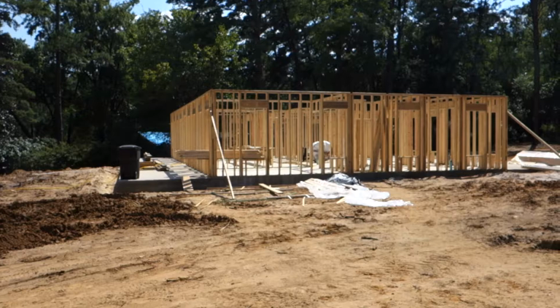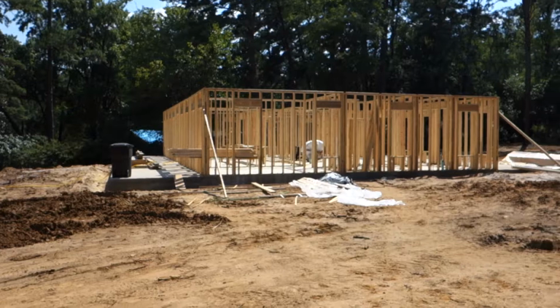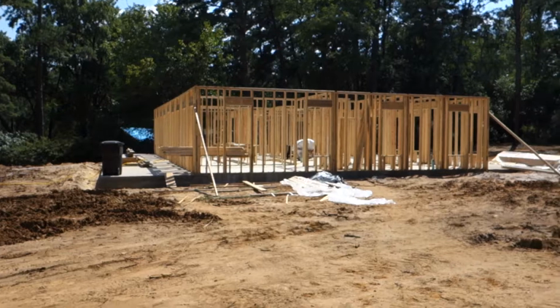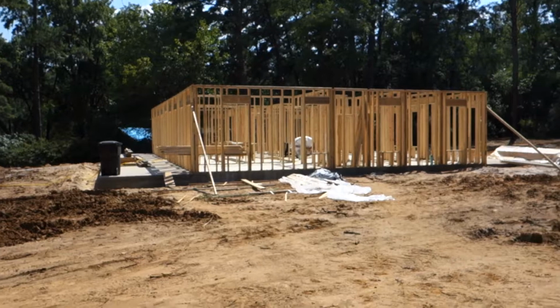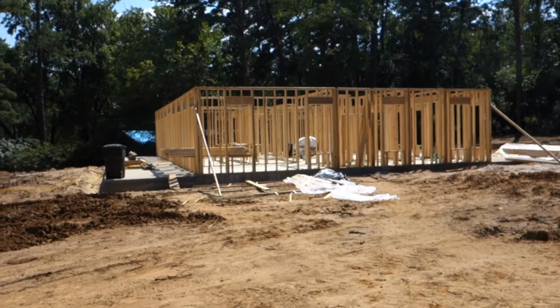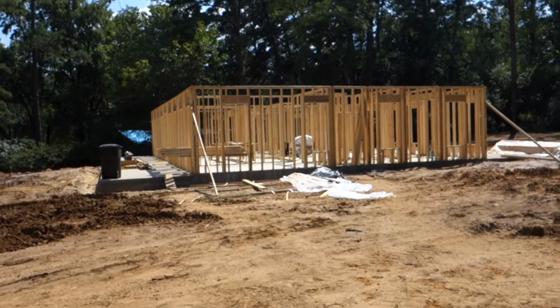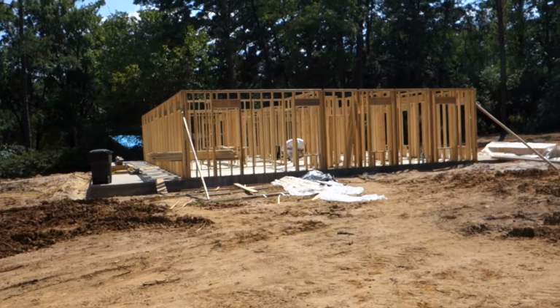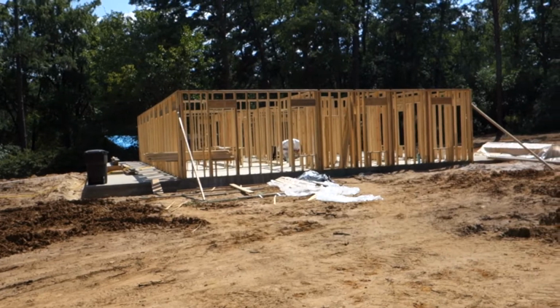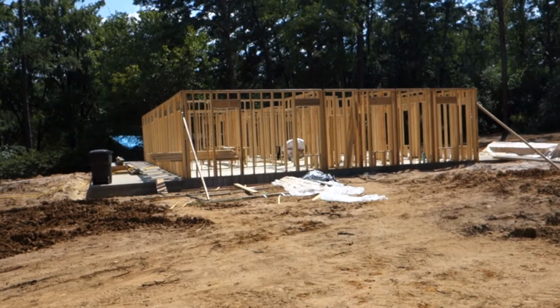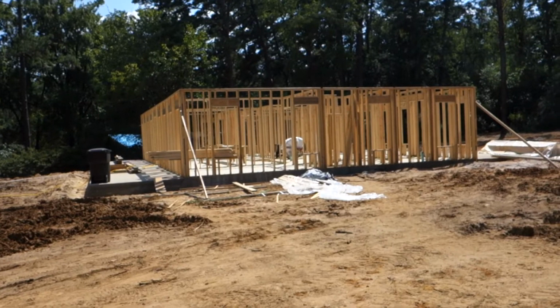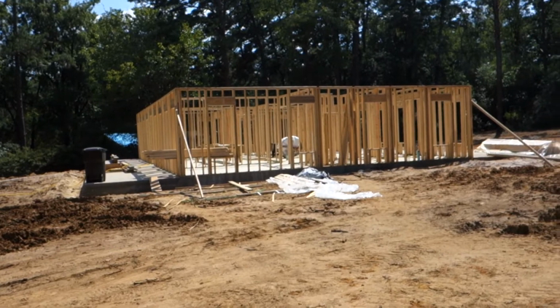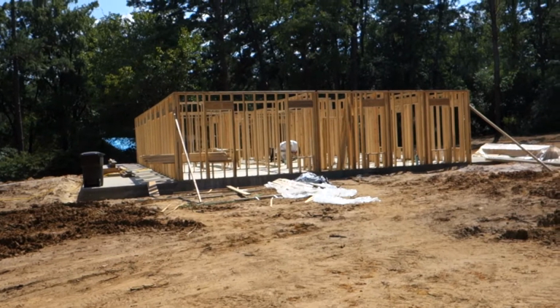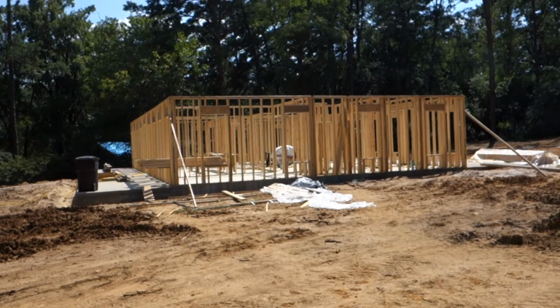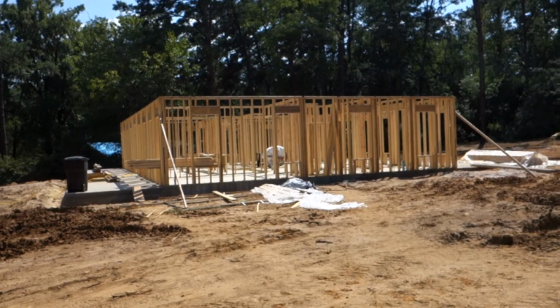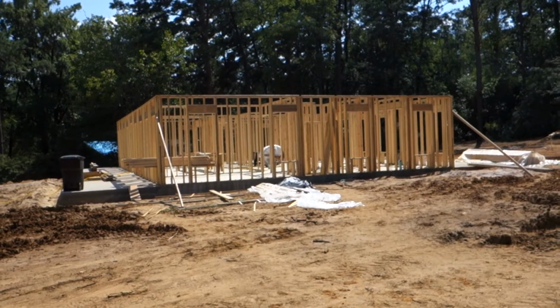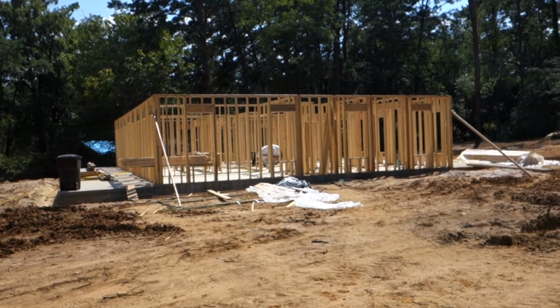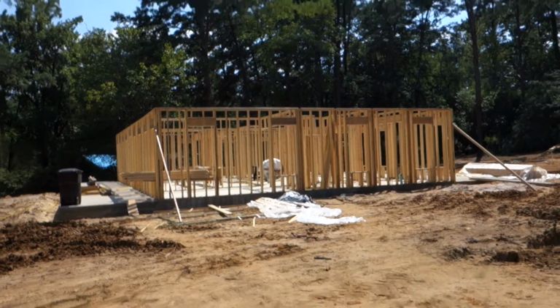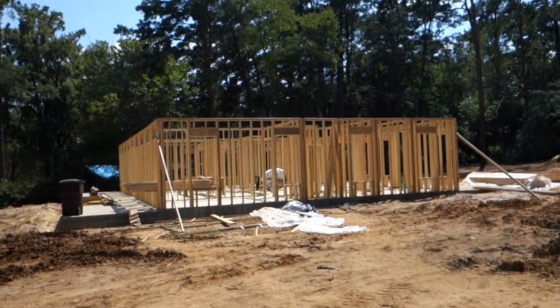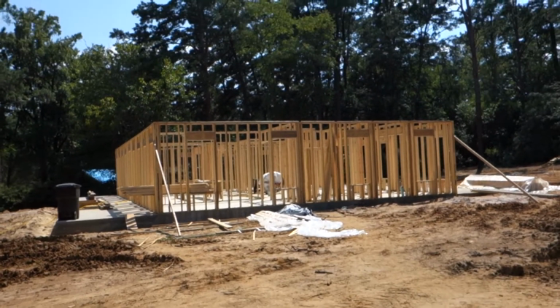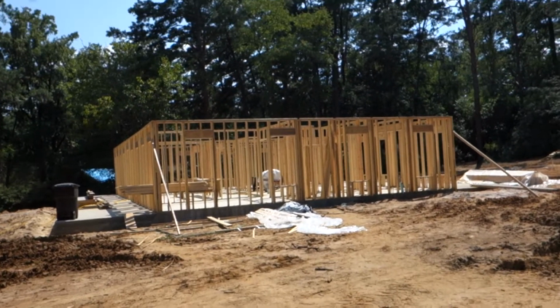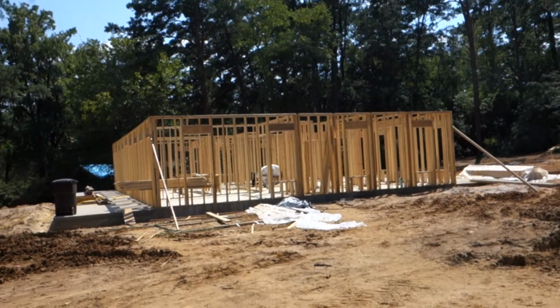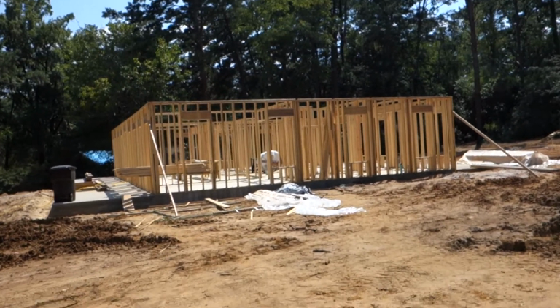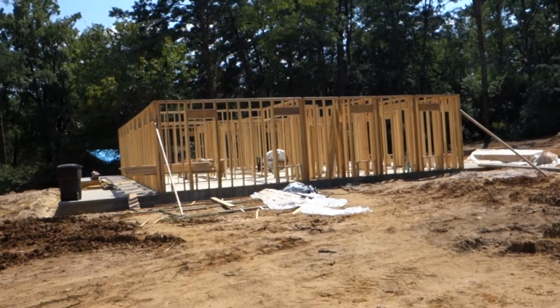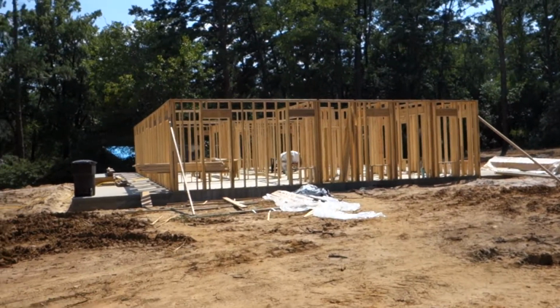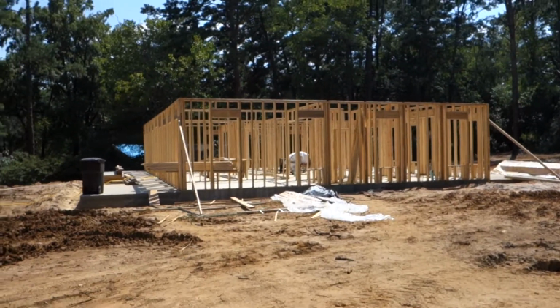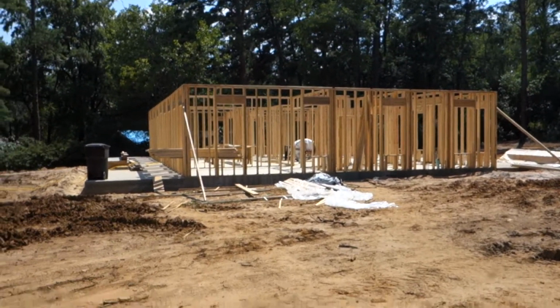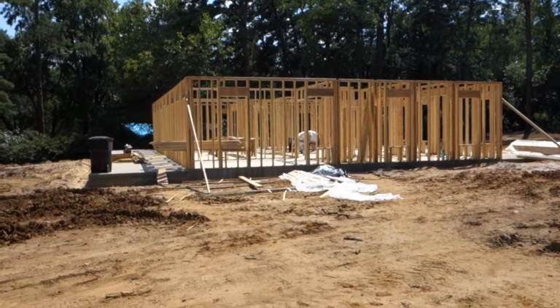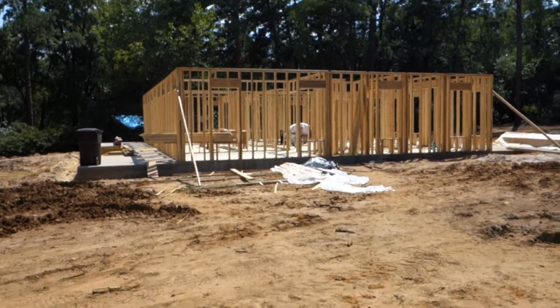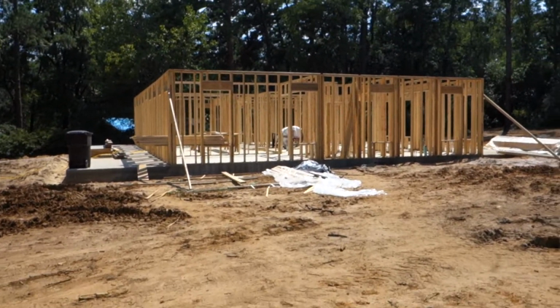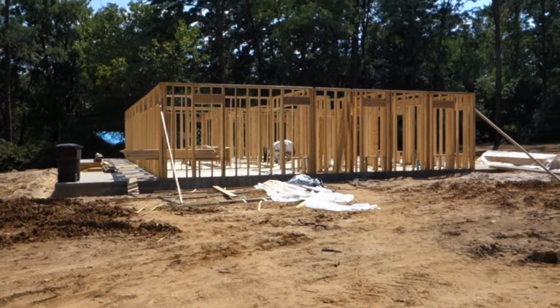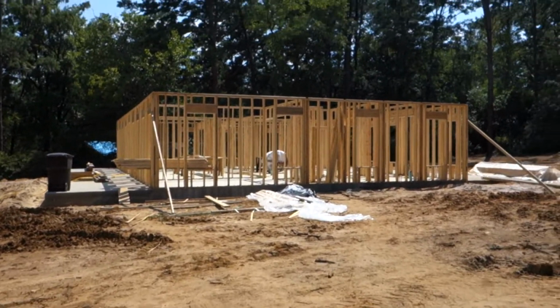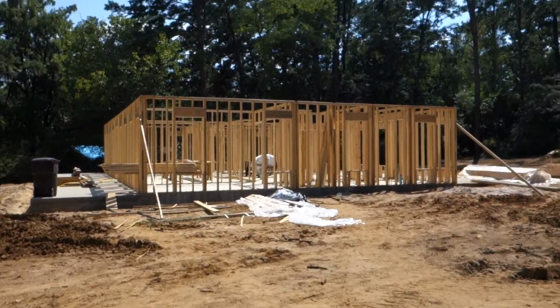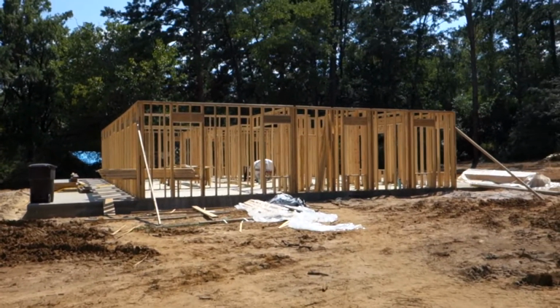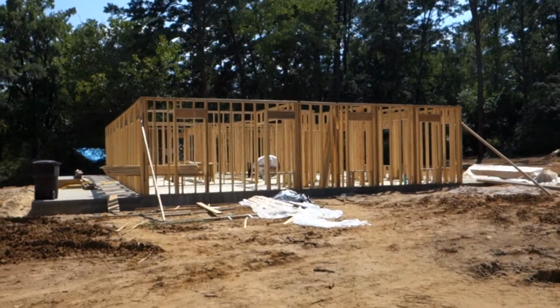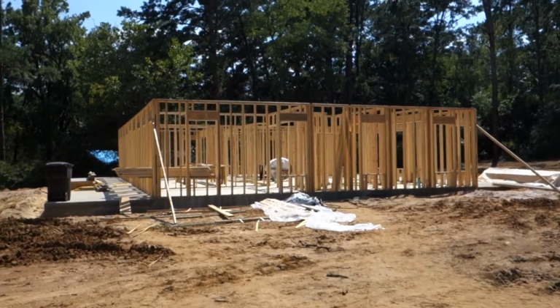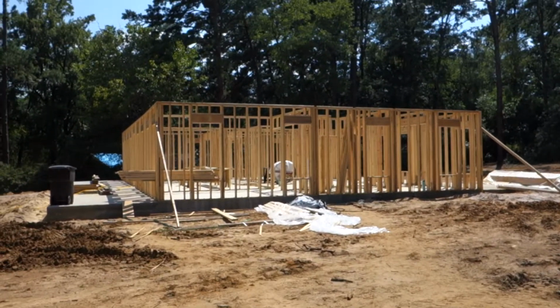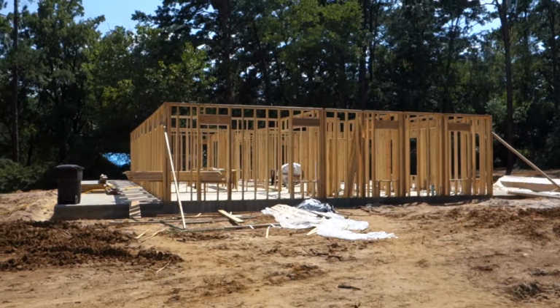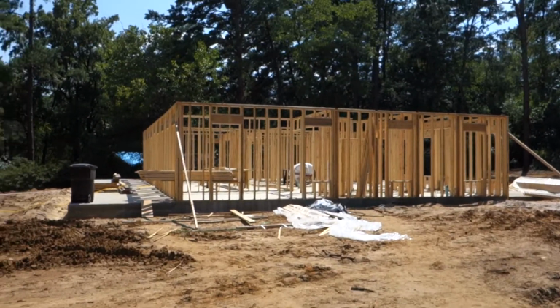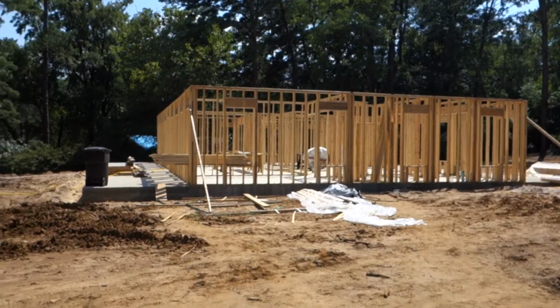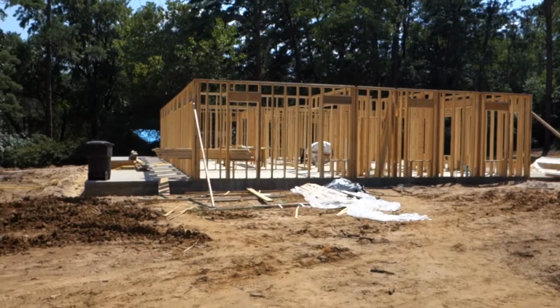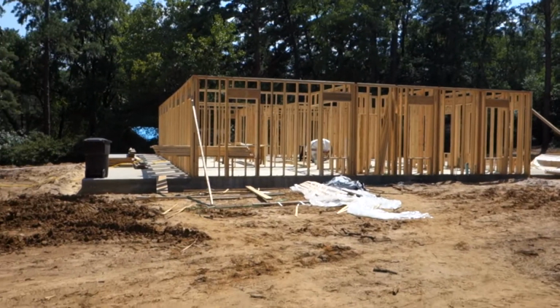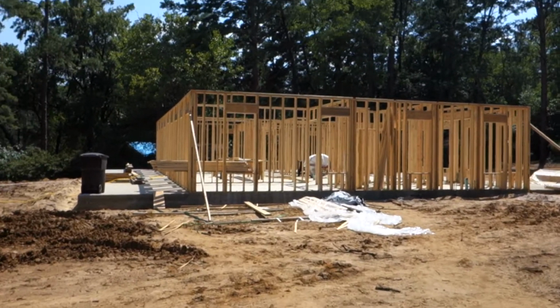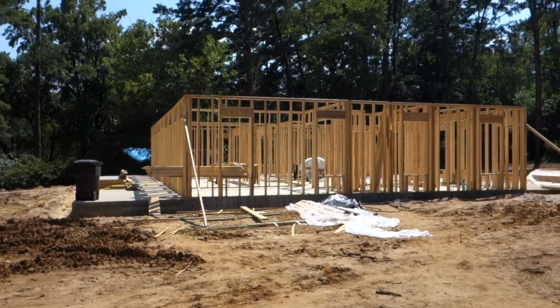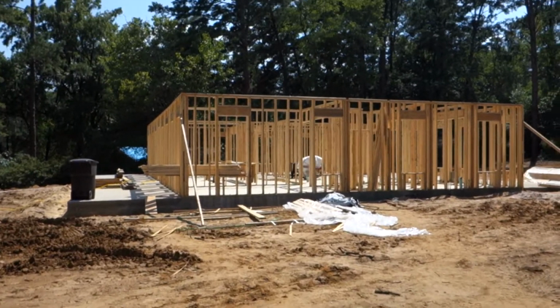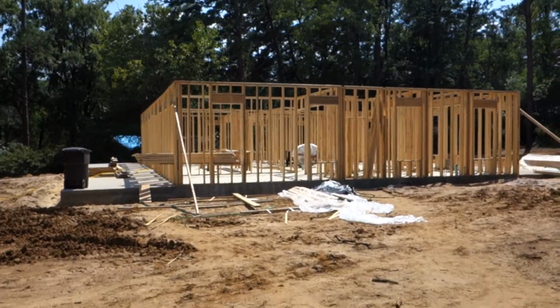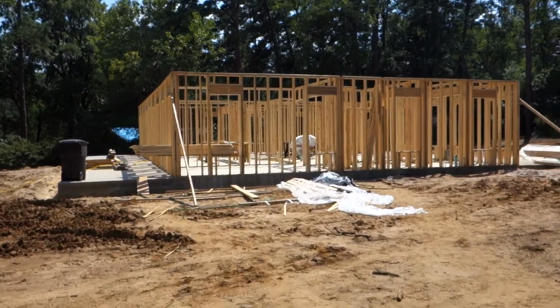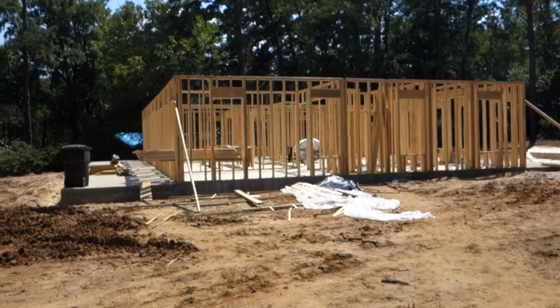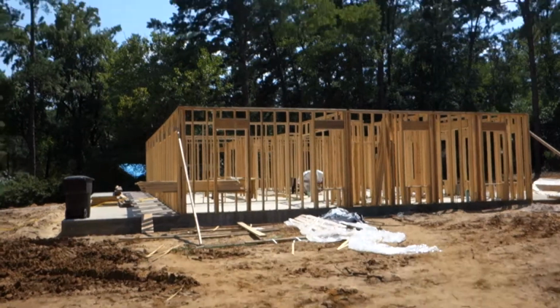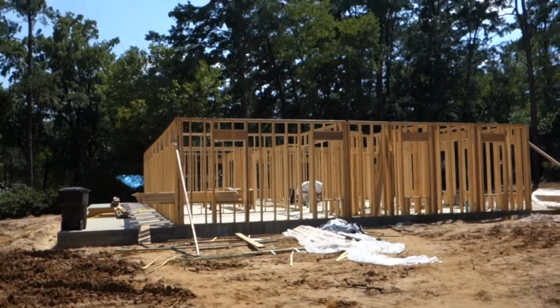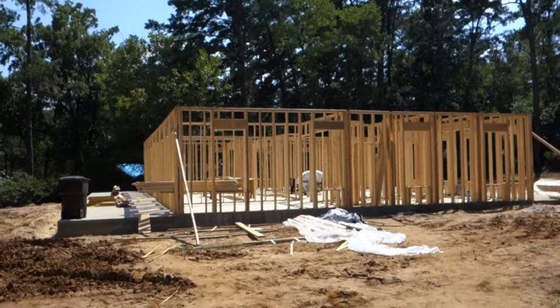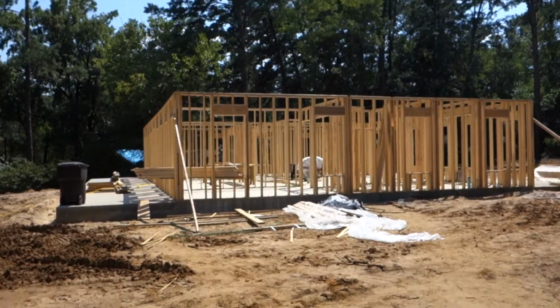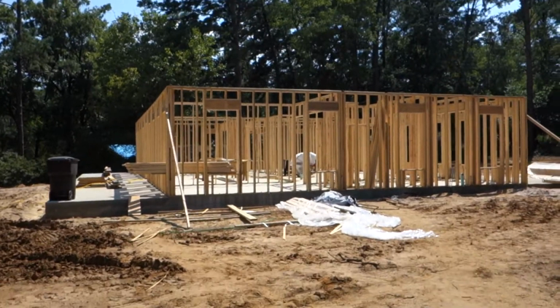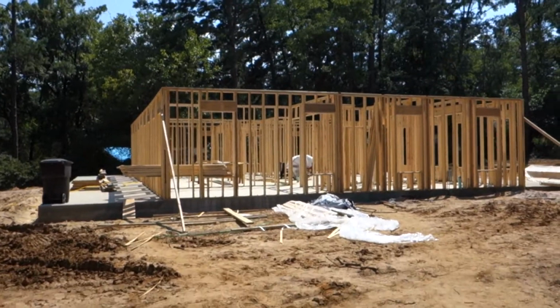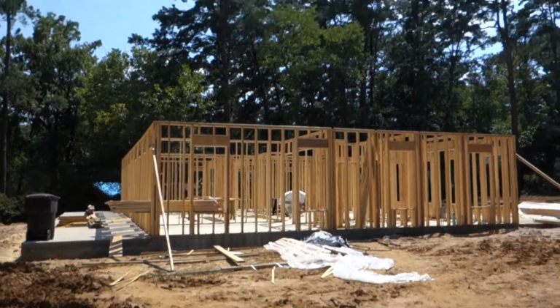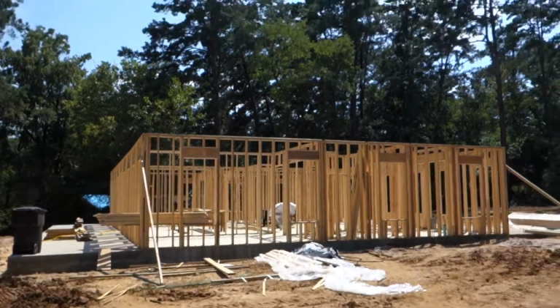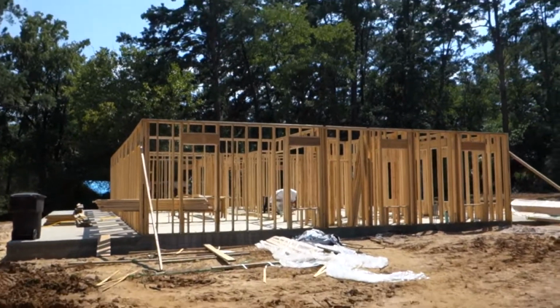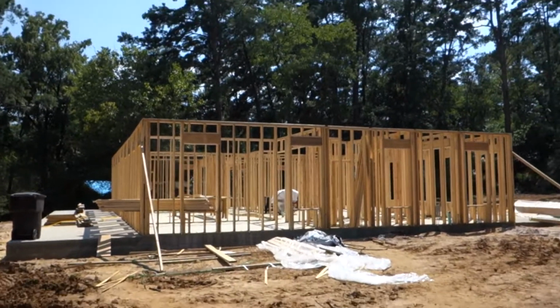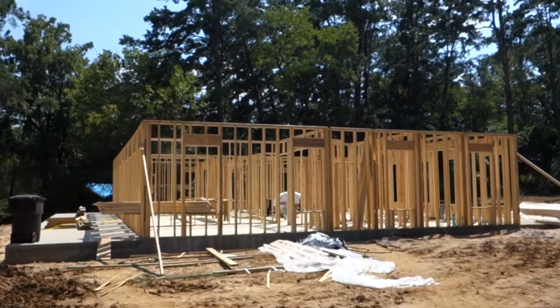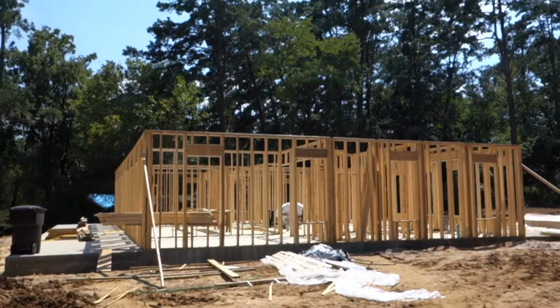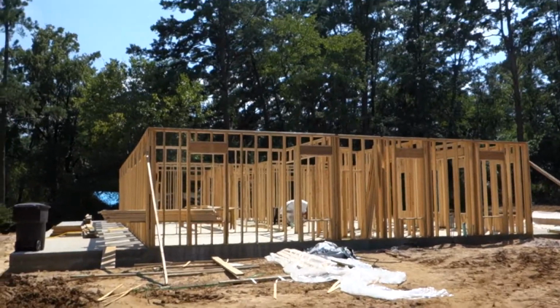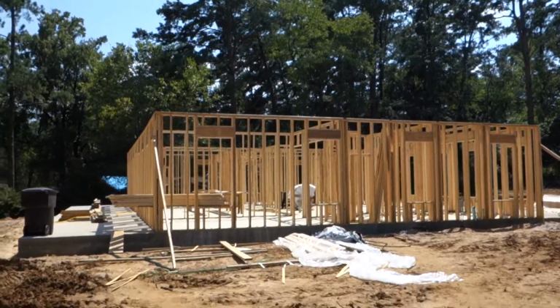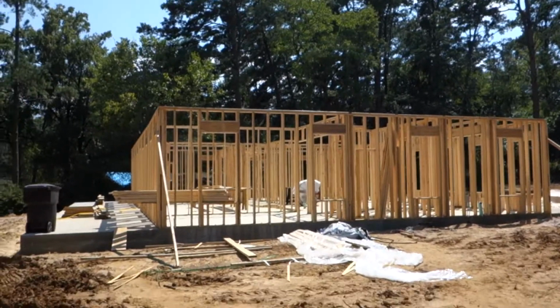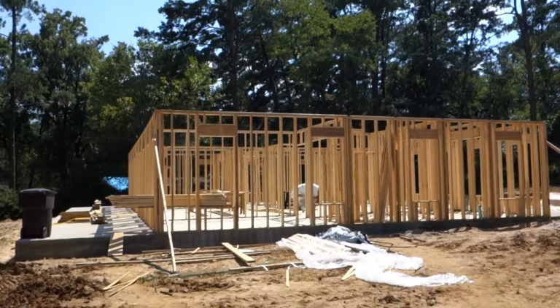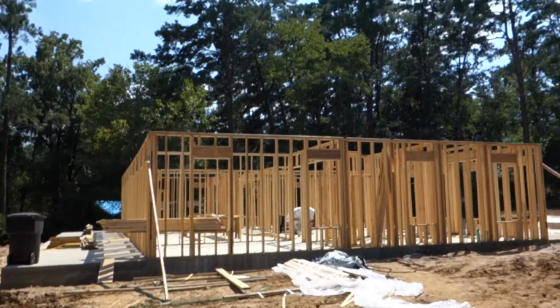Hello, it's Sunday afternoon and all the wall framing is complete. I'm going to try to do a little video tour.